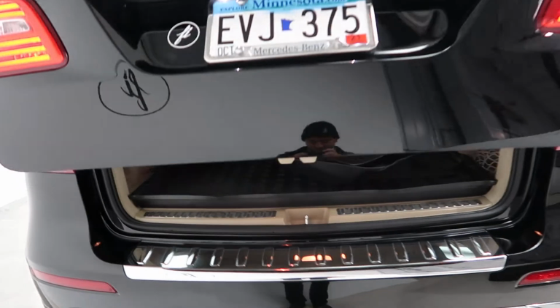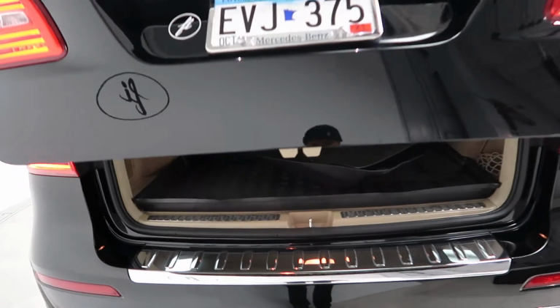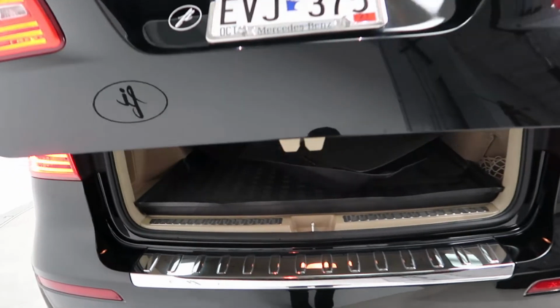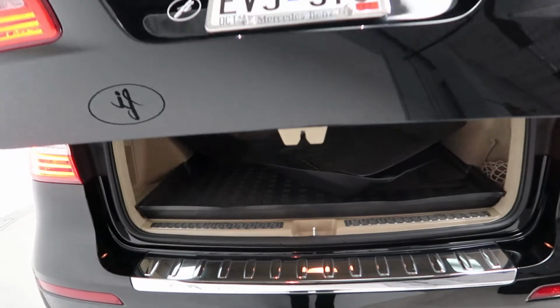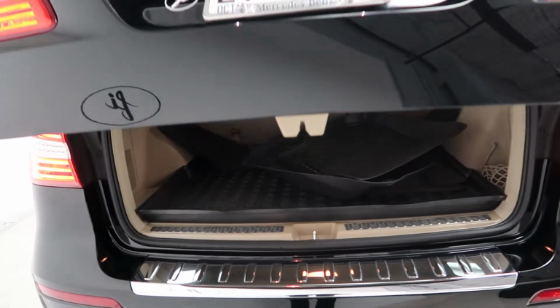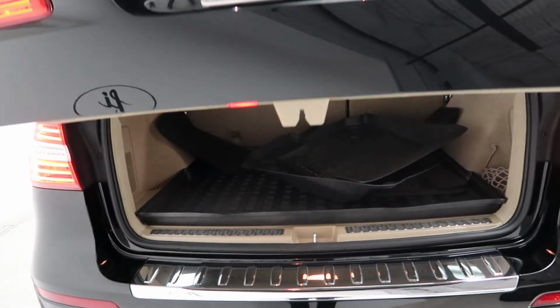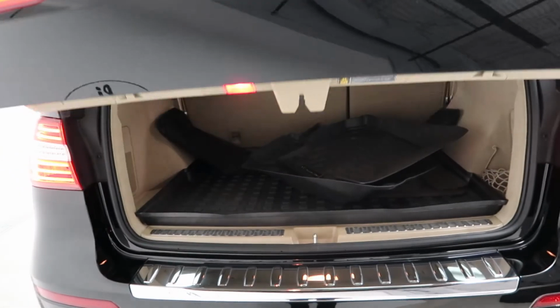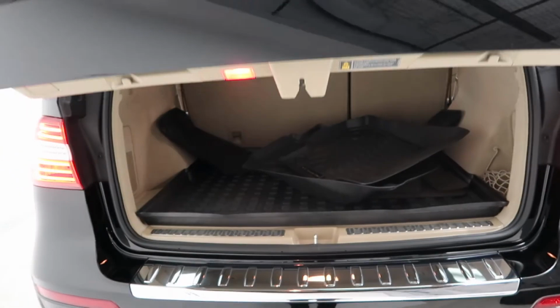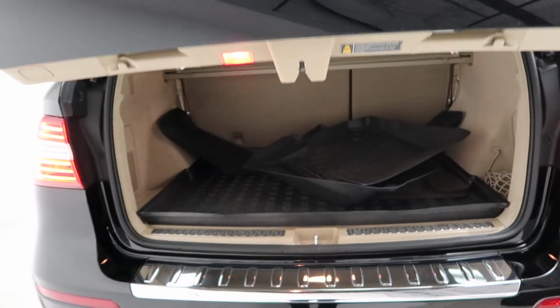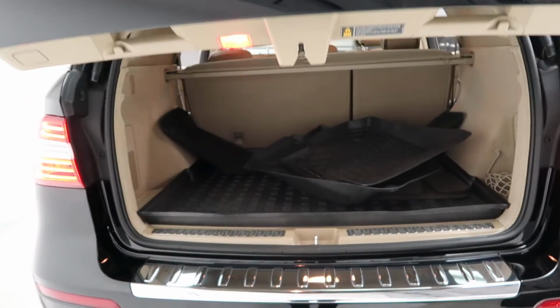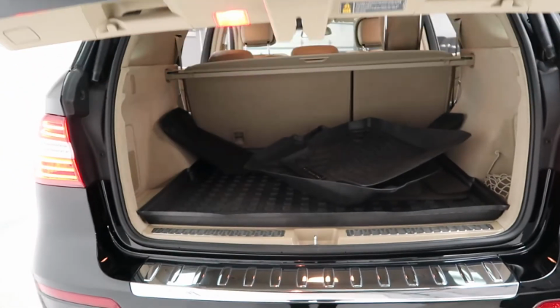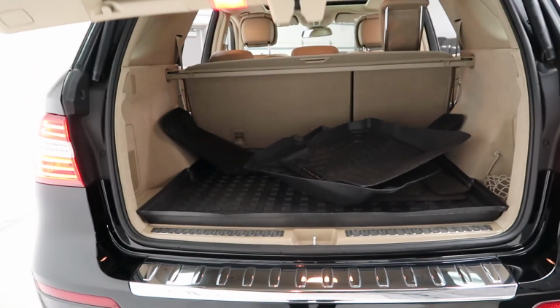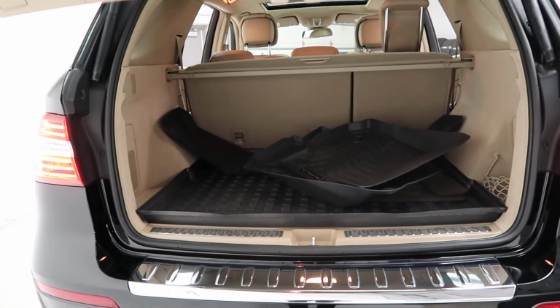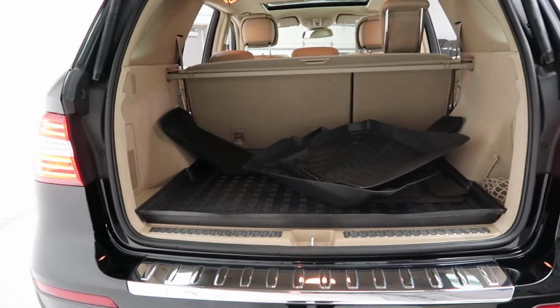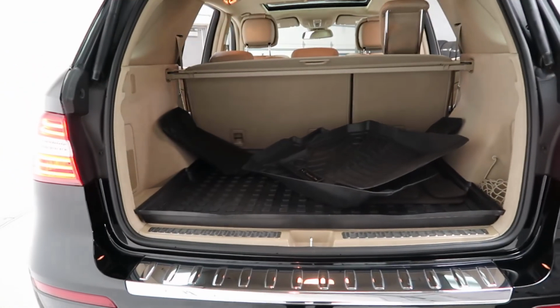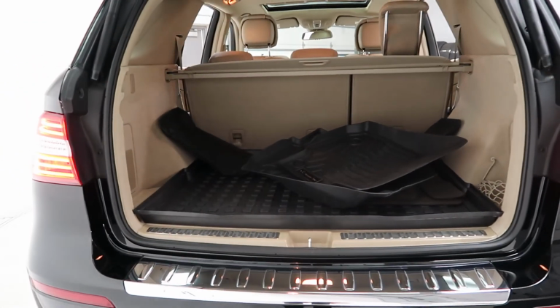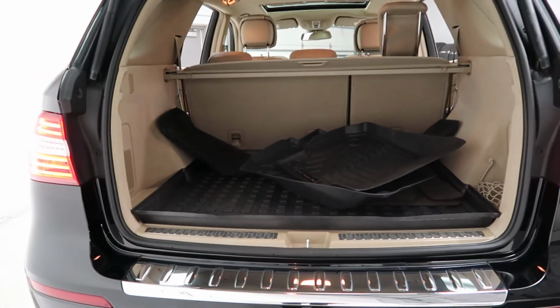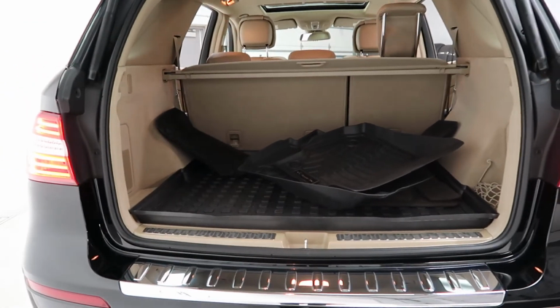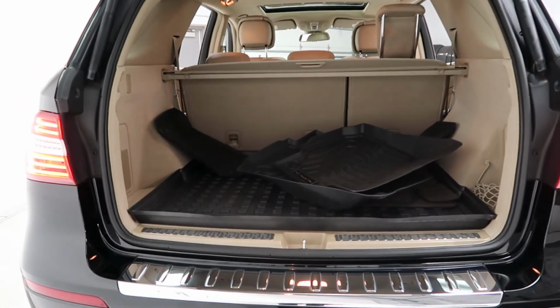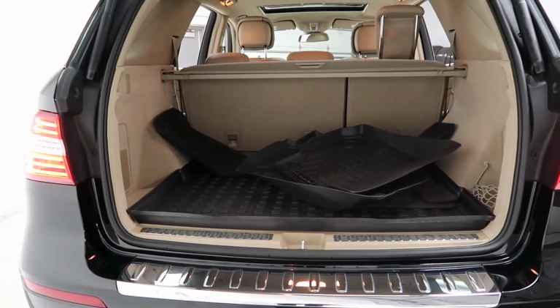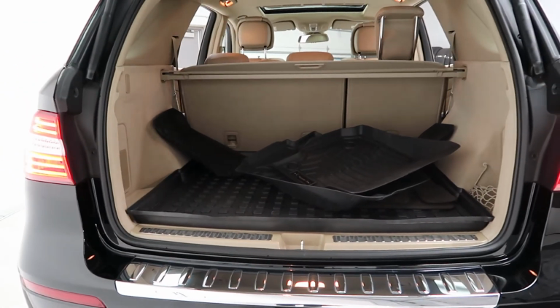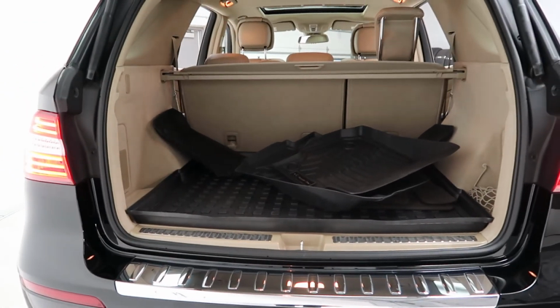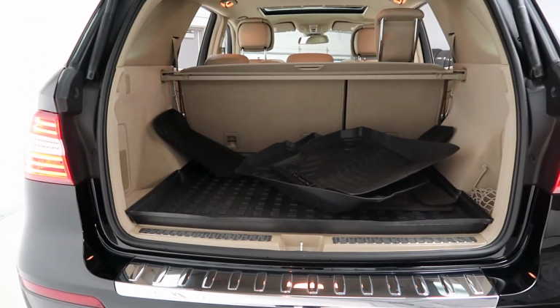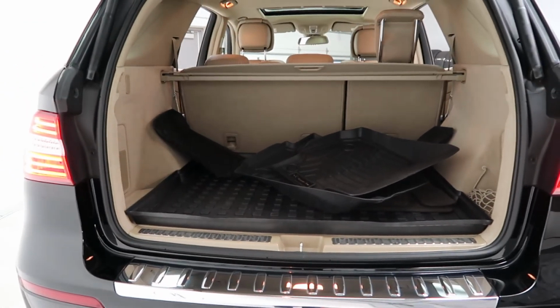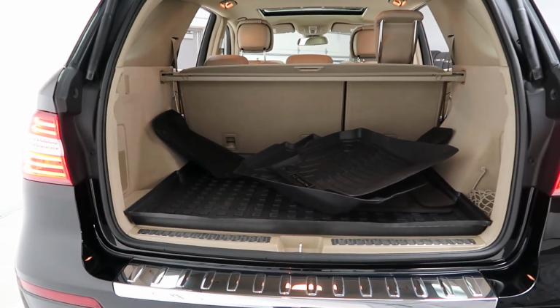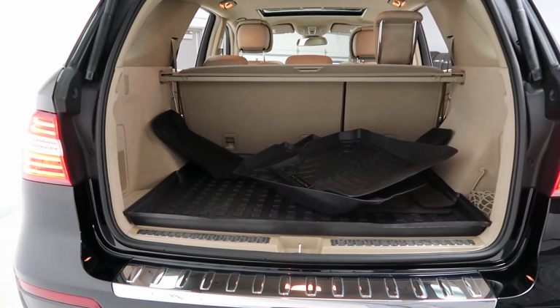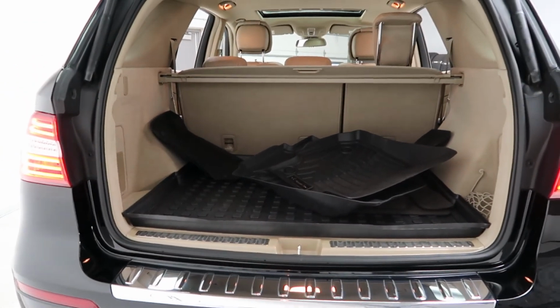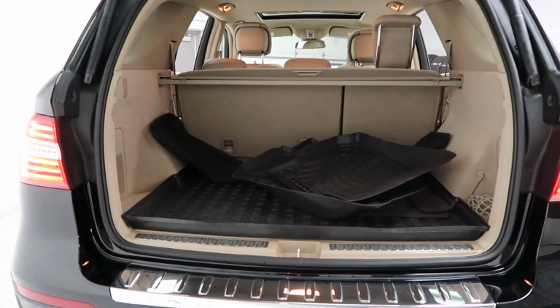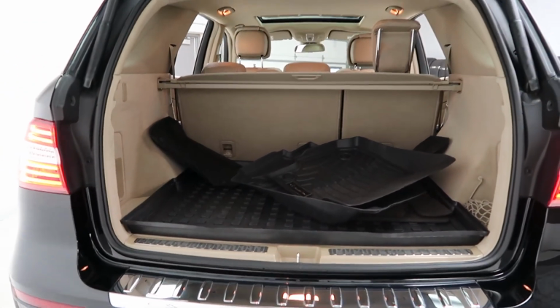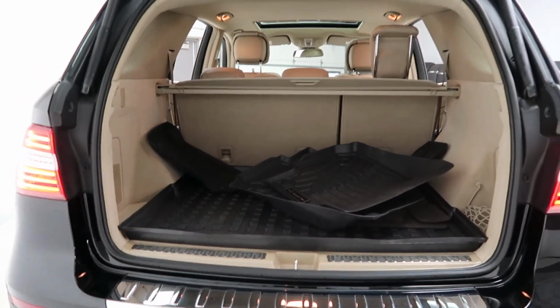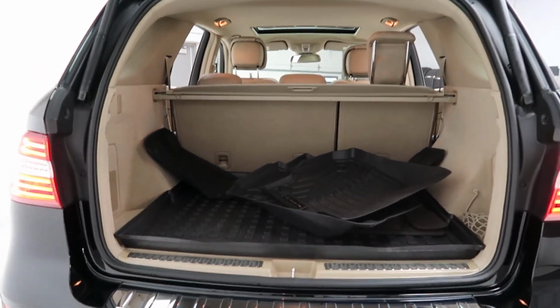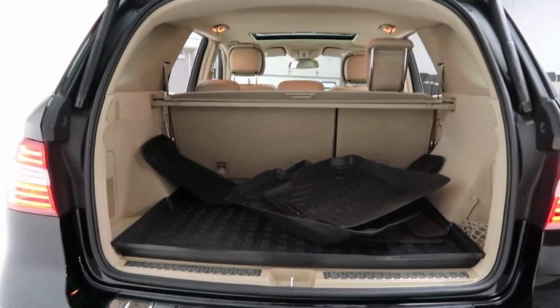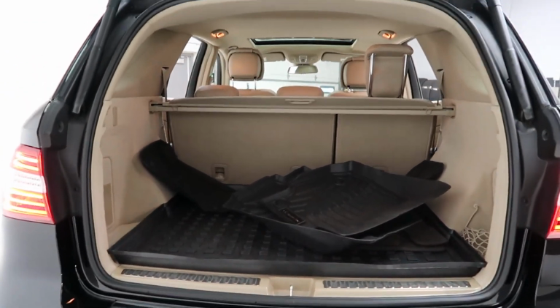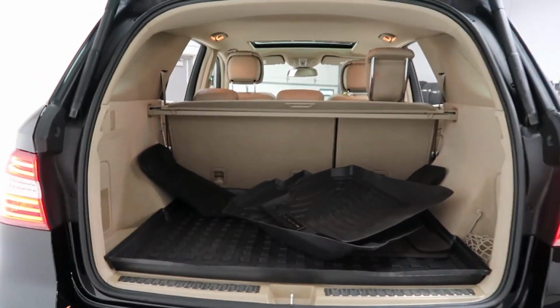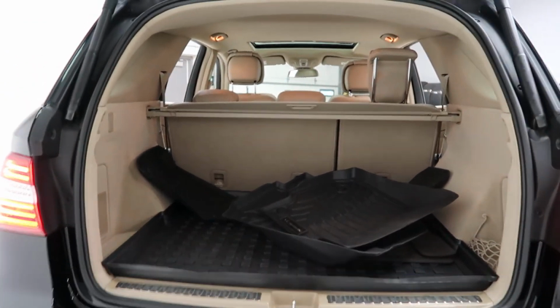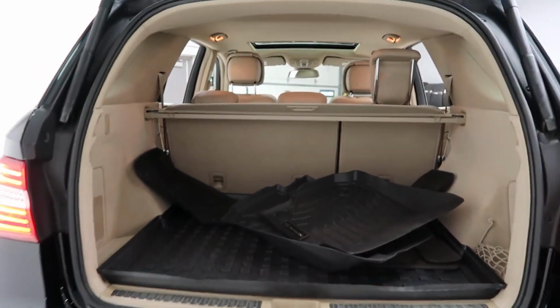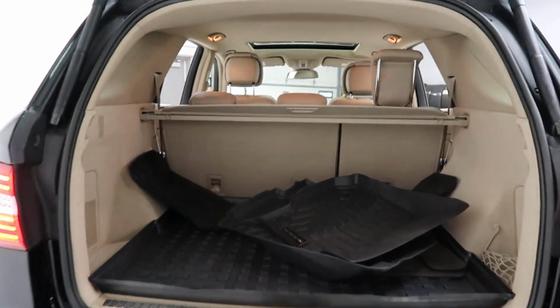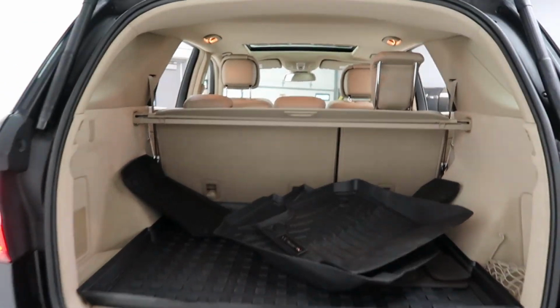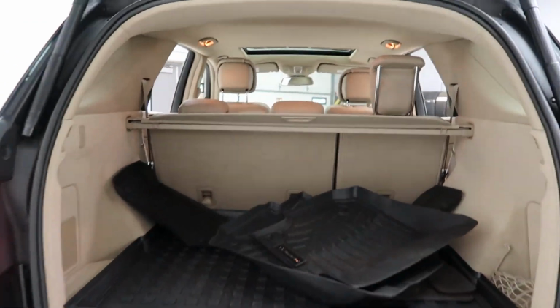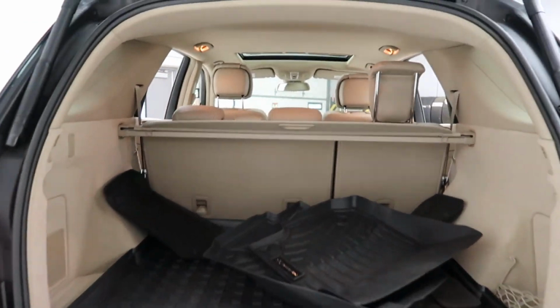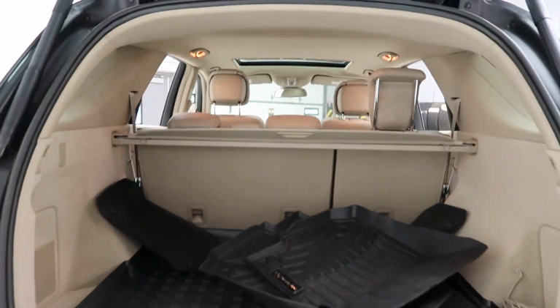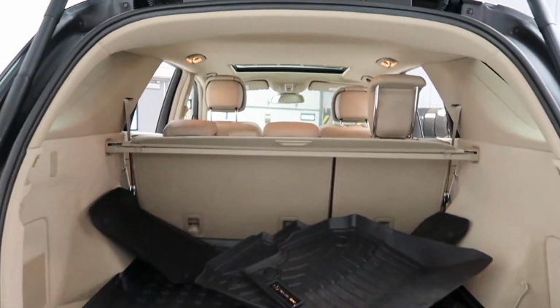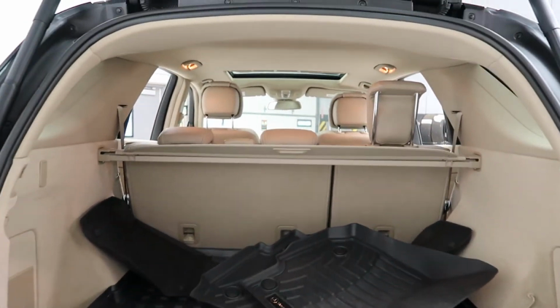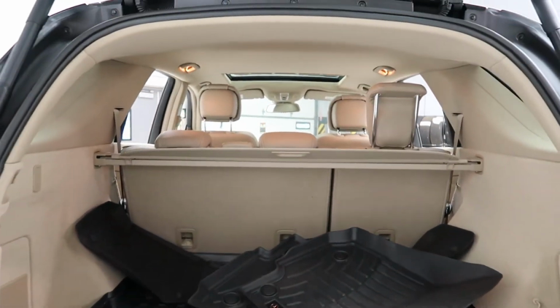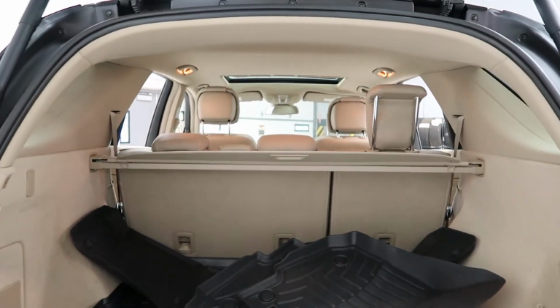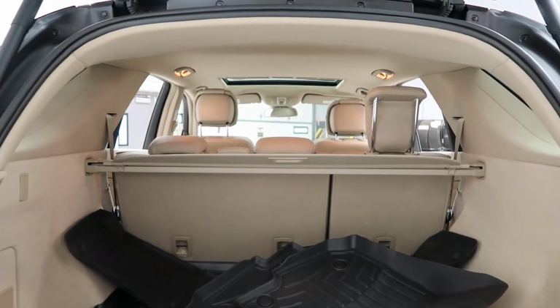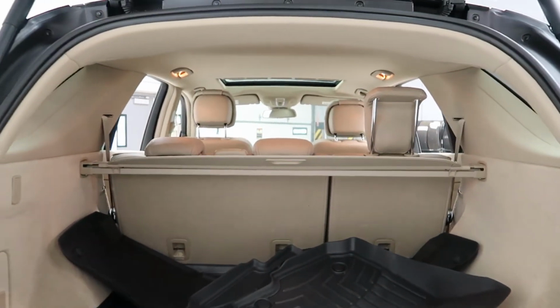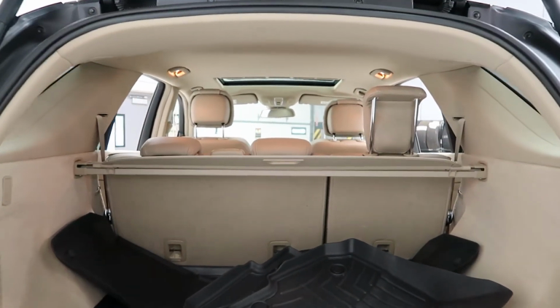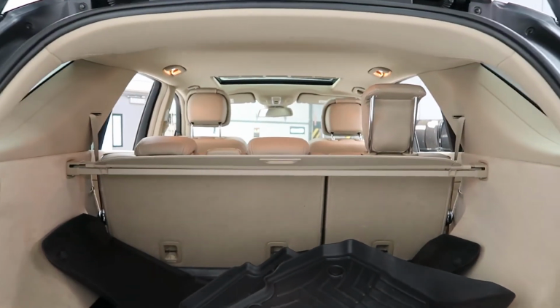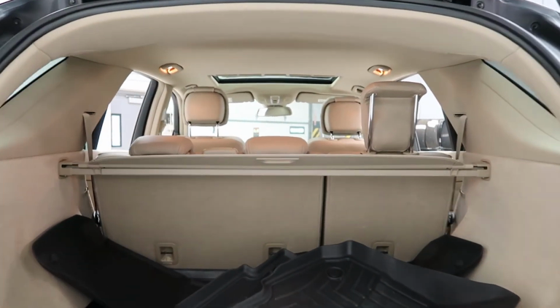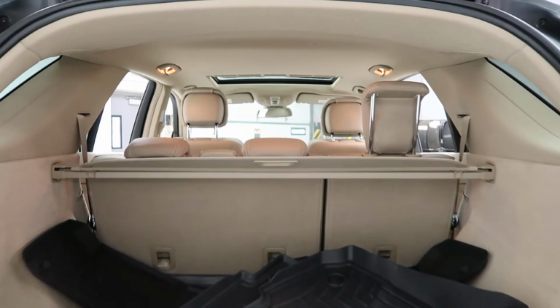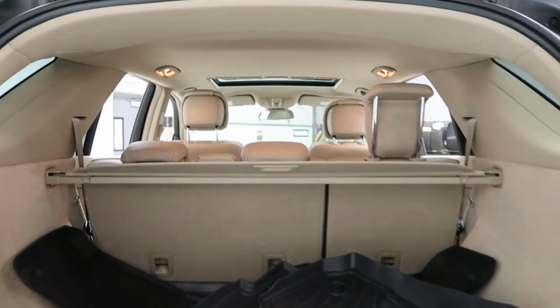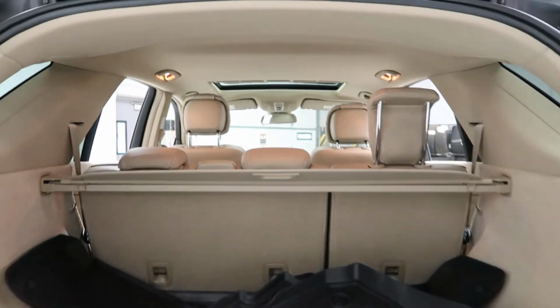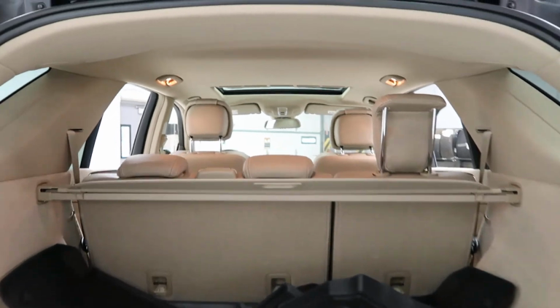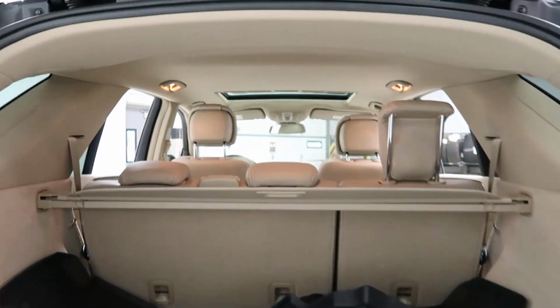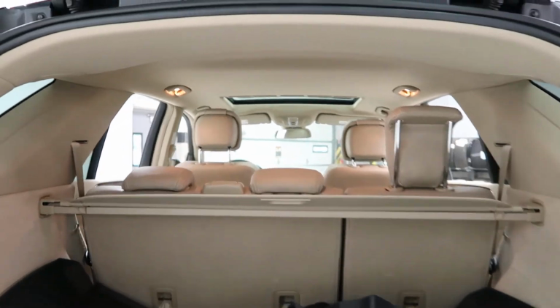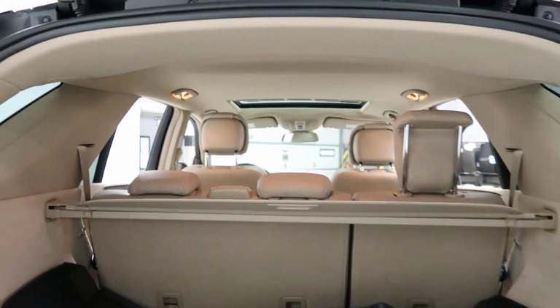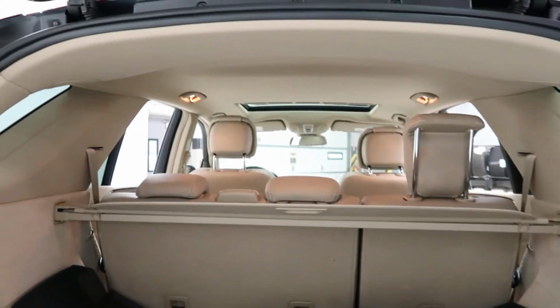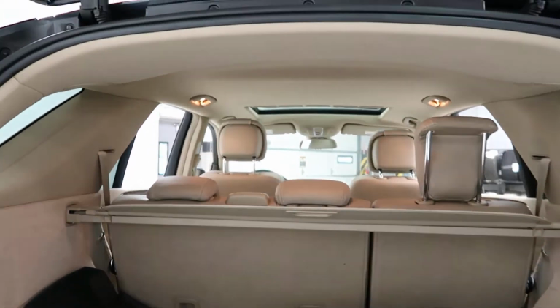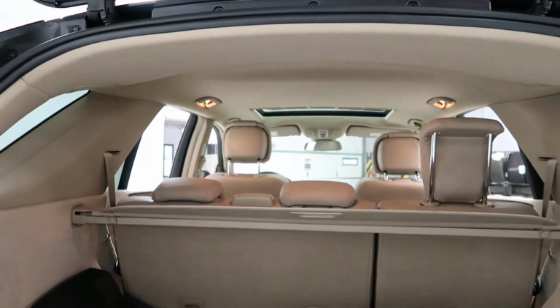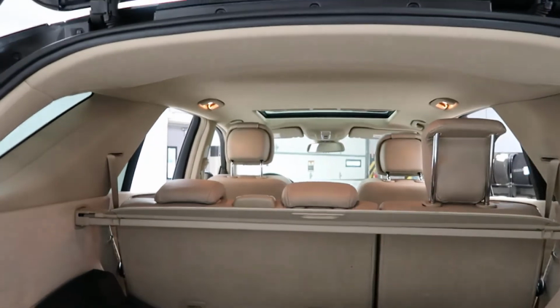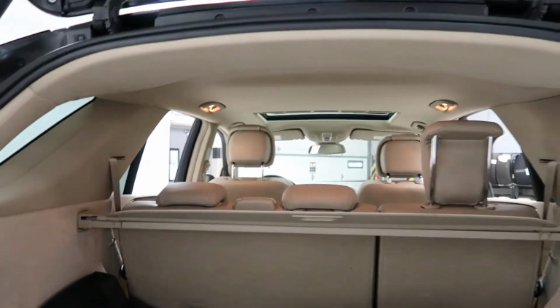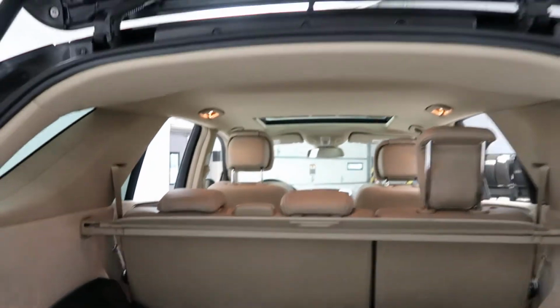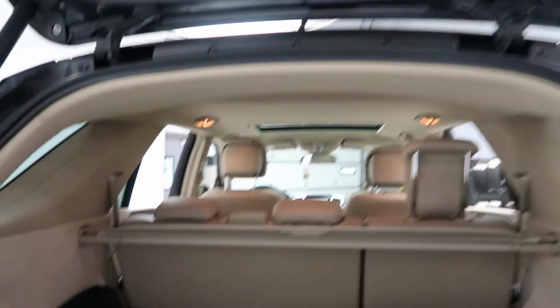It also has a clean set of all-season floor mats, 60-40 fold-down rear seats, and a cargo cover.